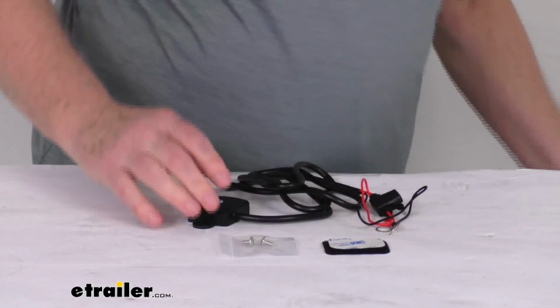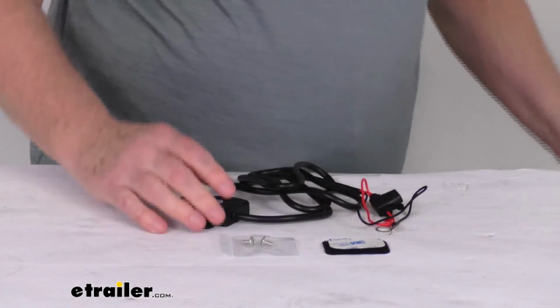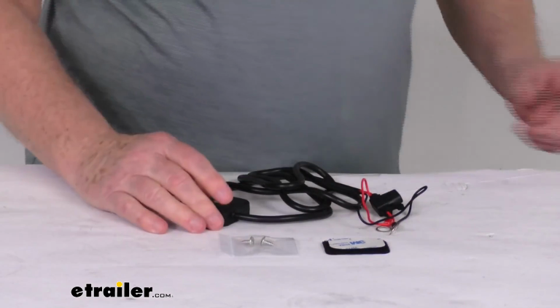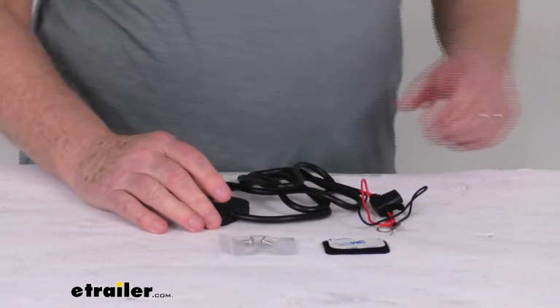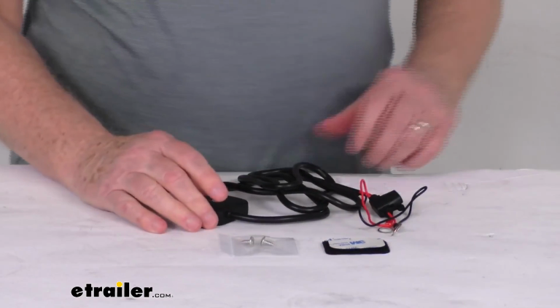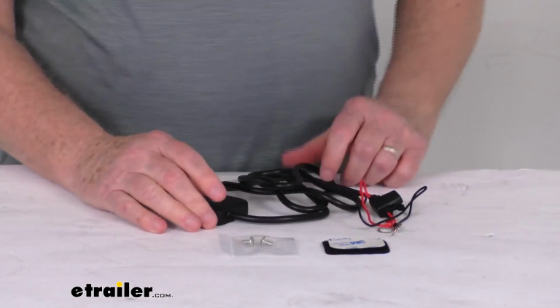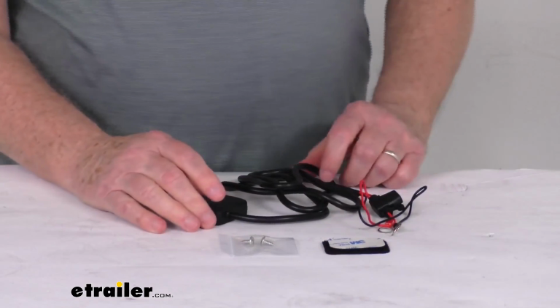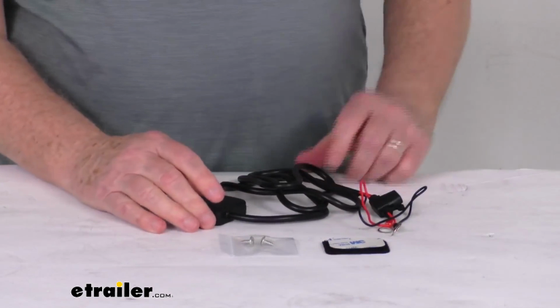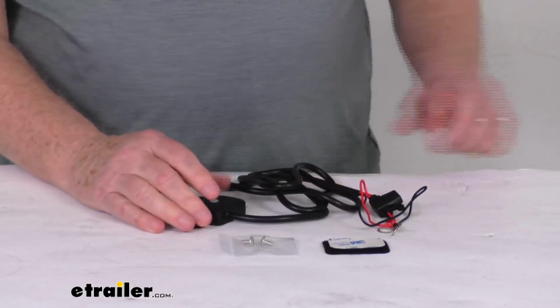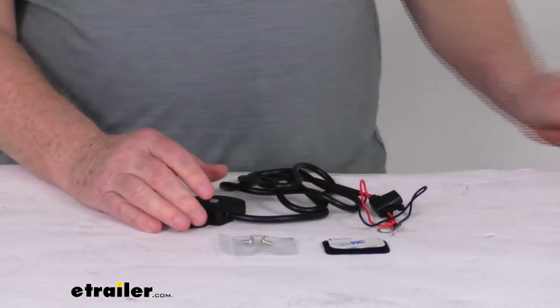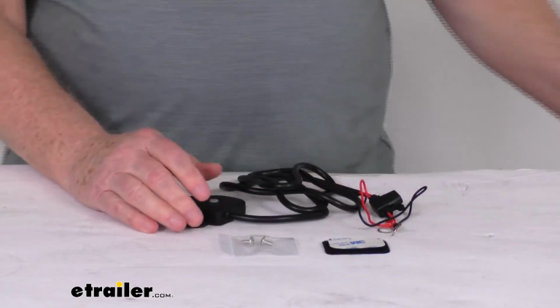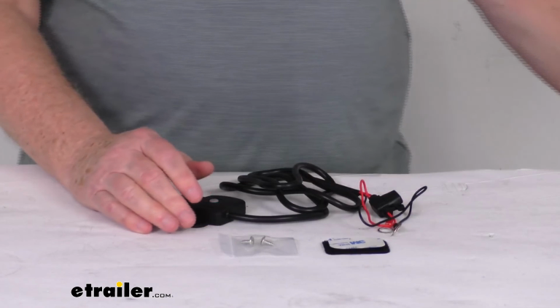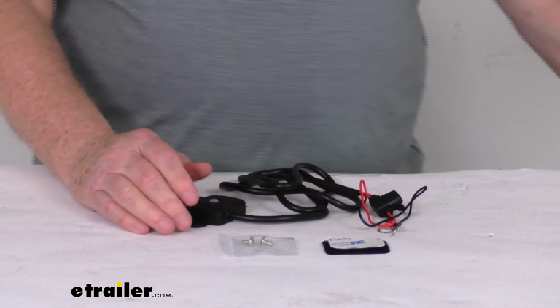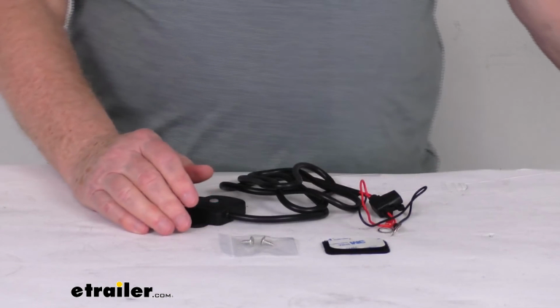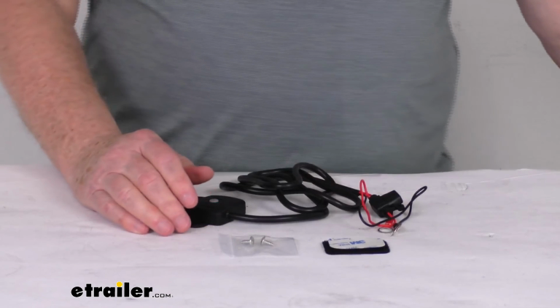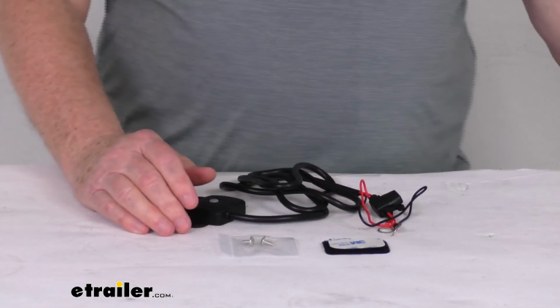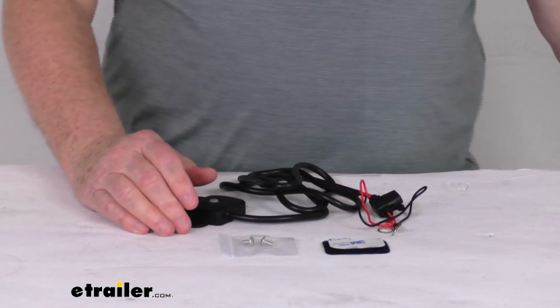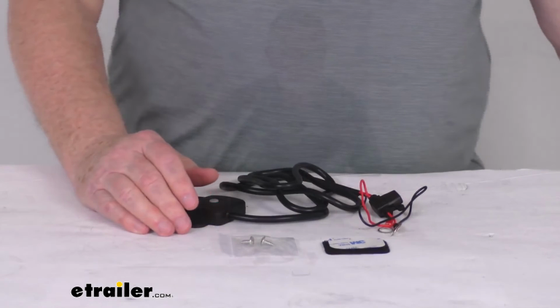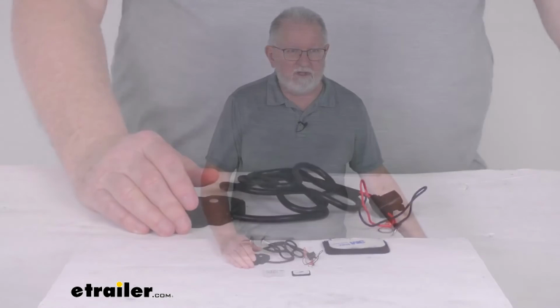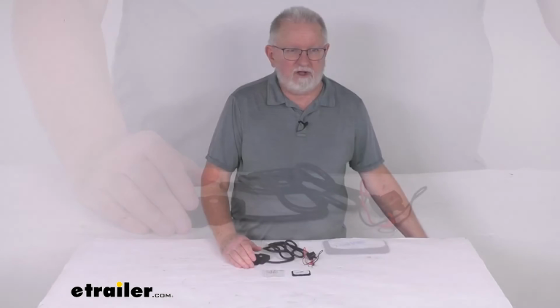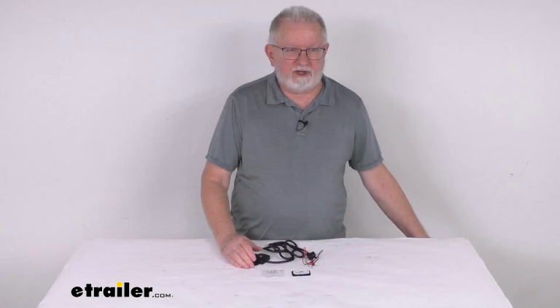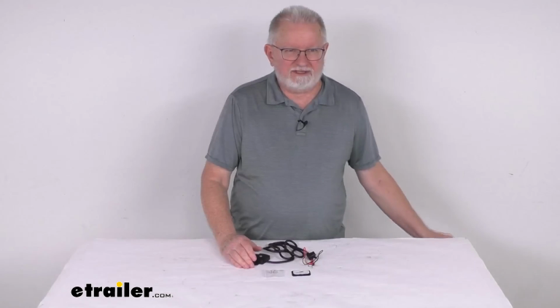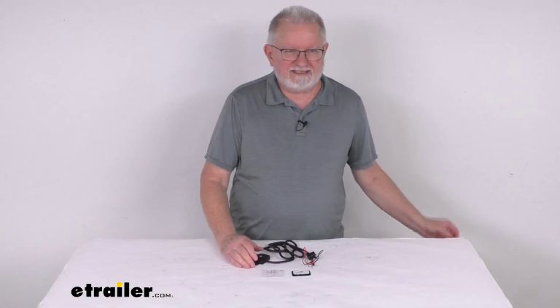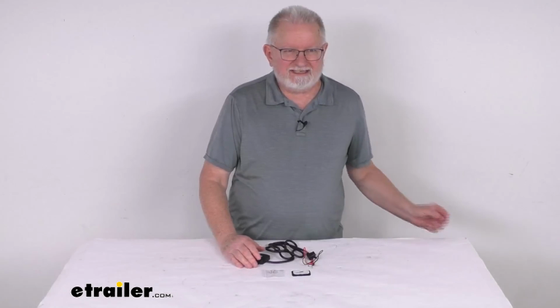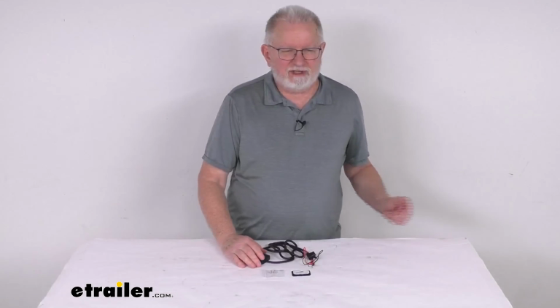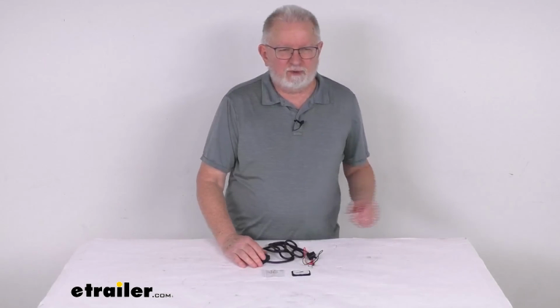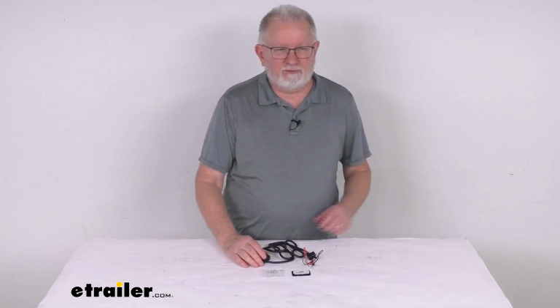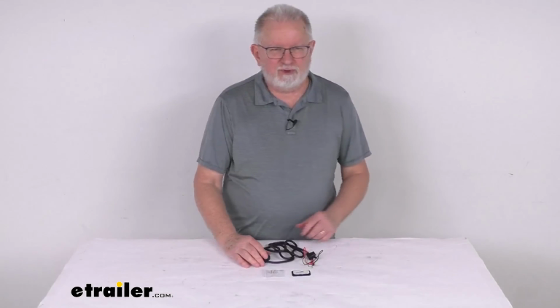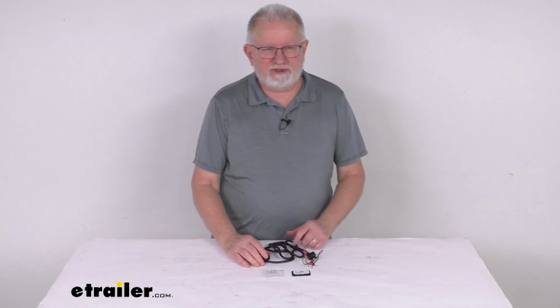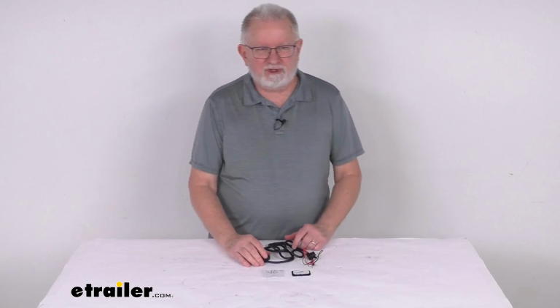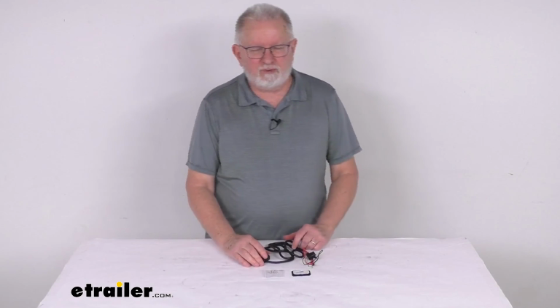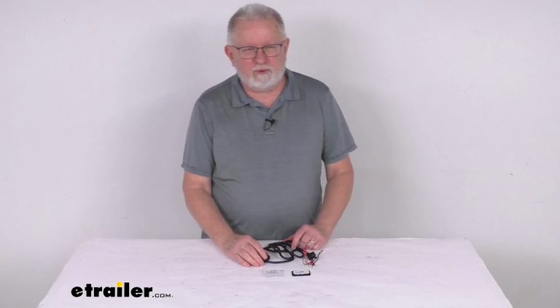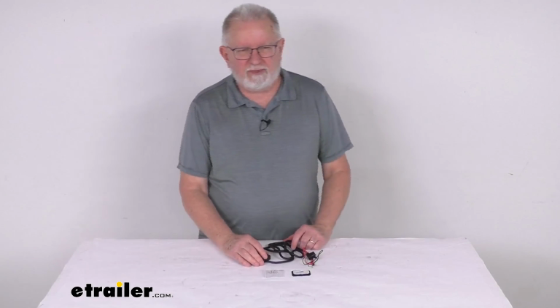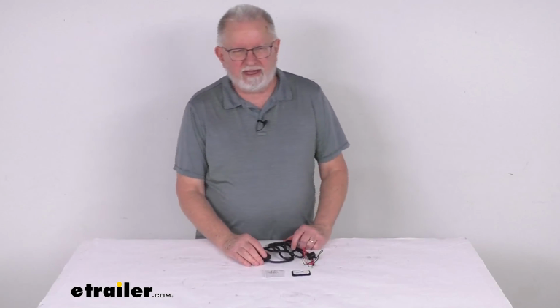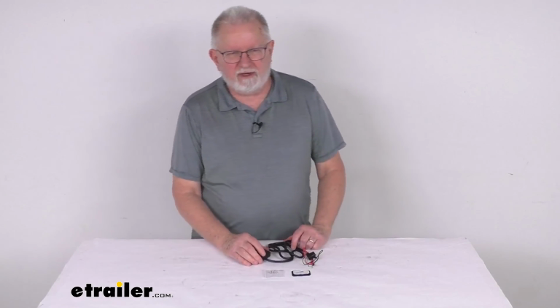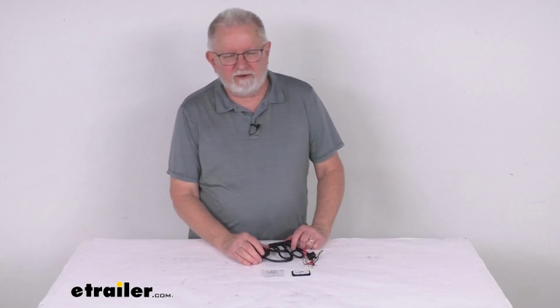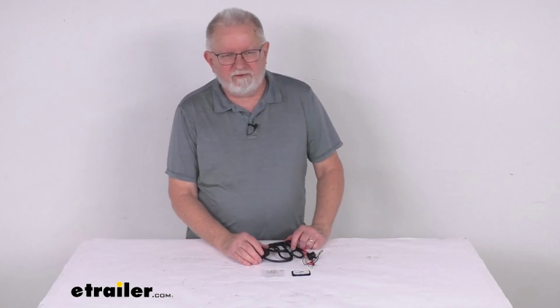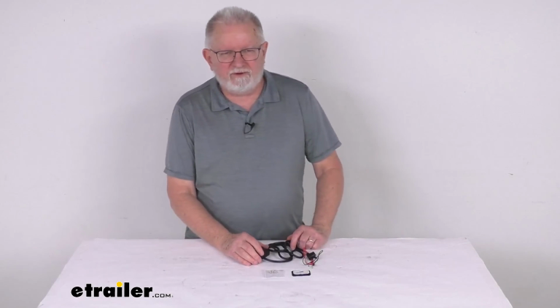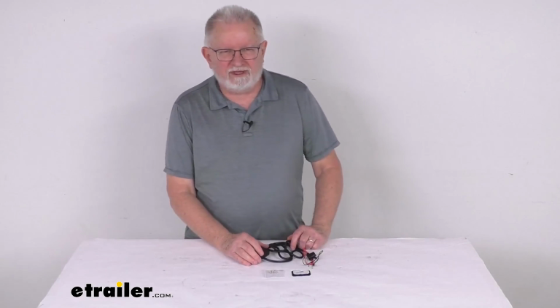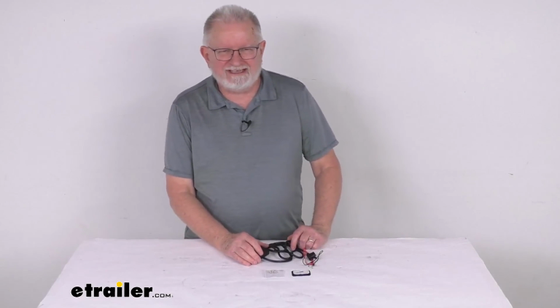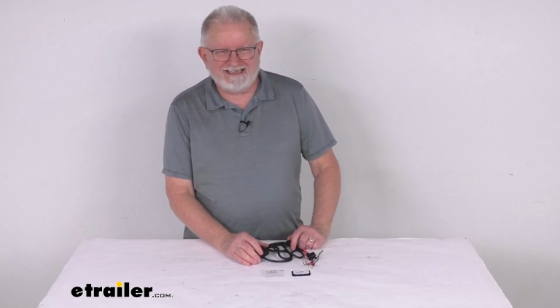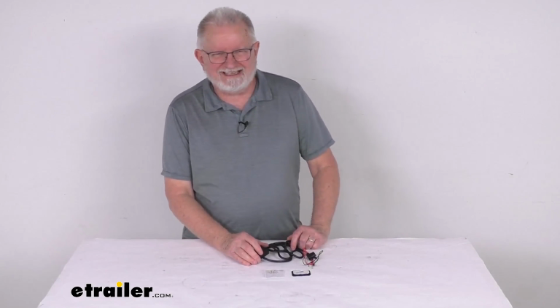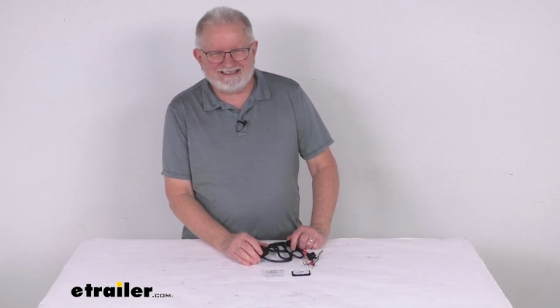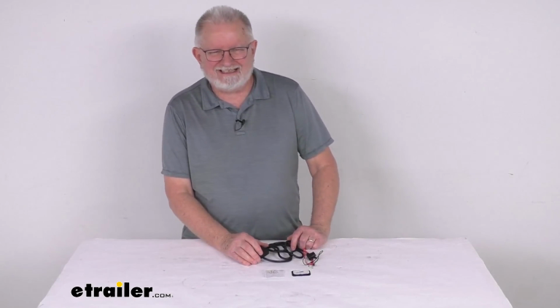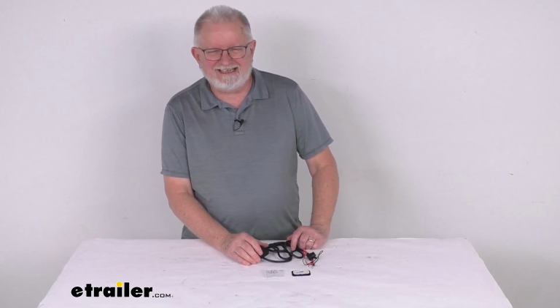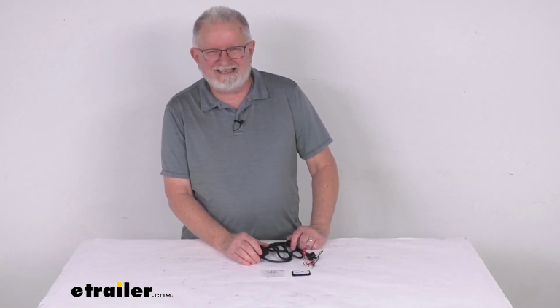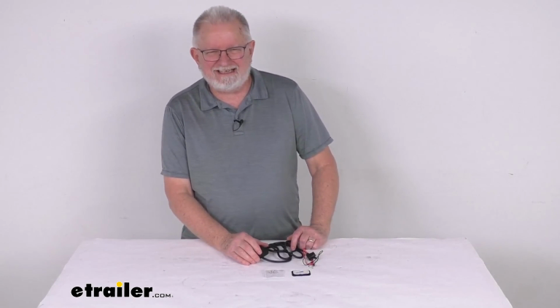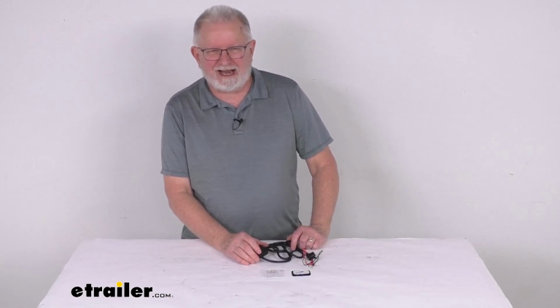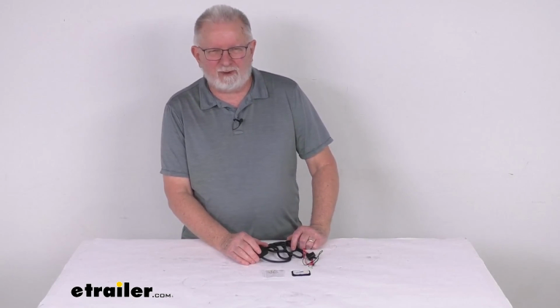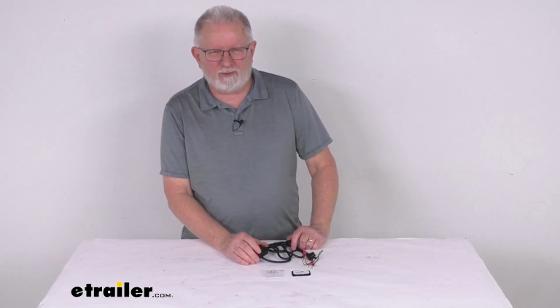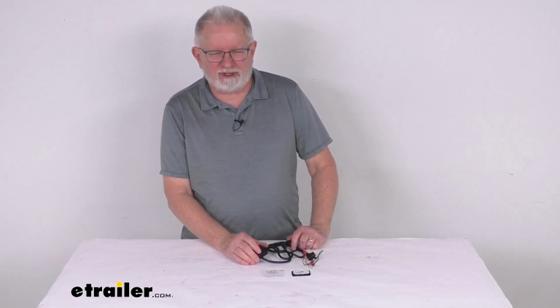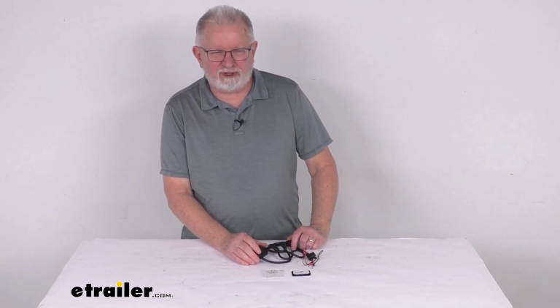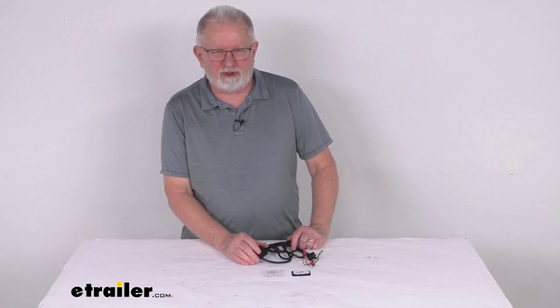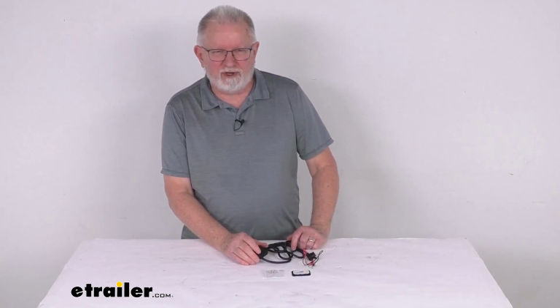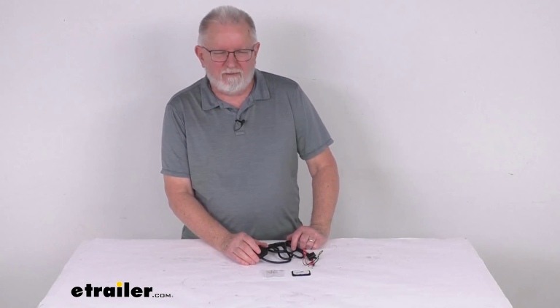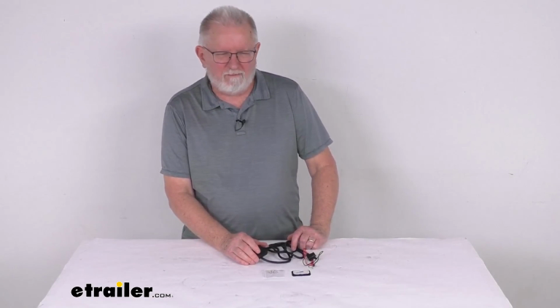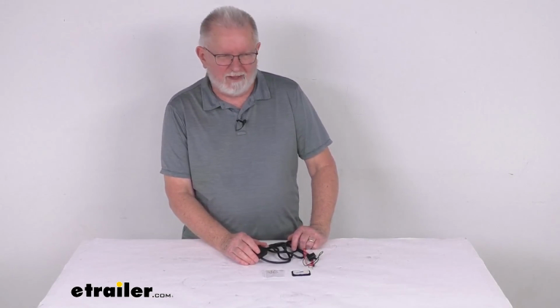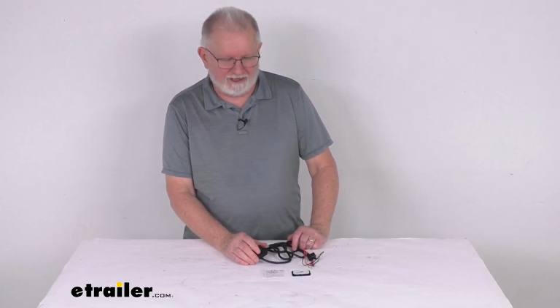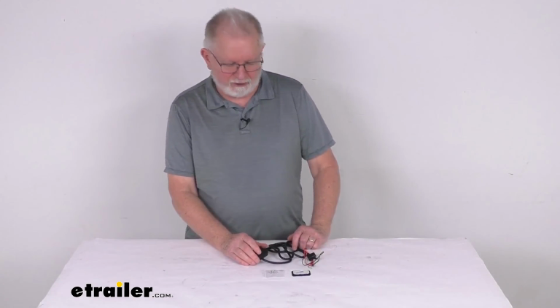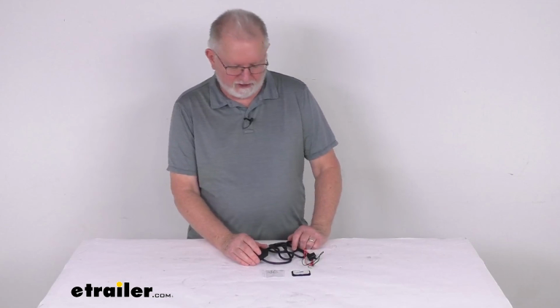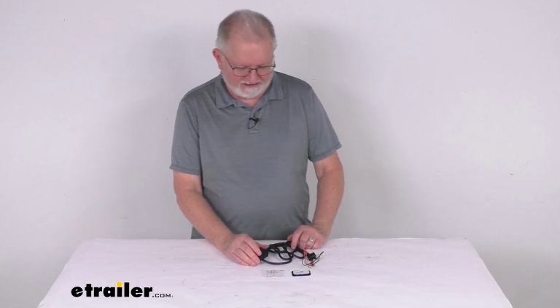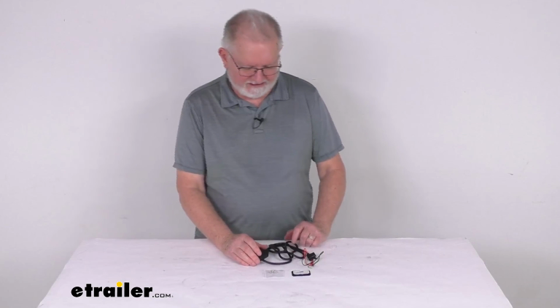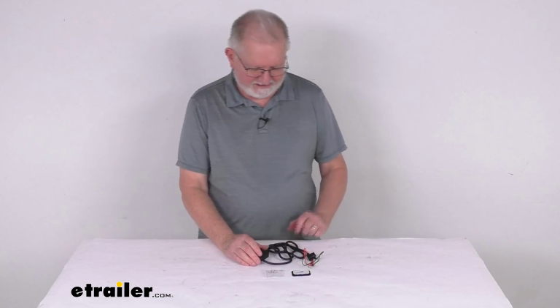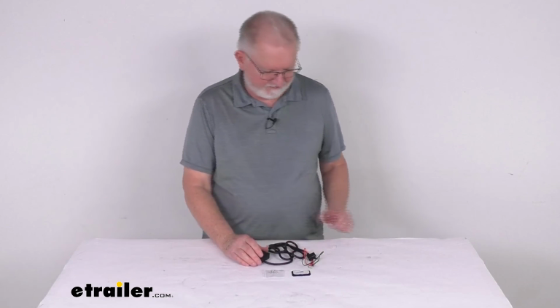But that's going to do it for the review on the signal booster repeater for the TST tire pressure monitoring systems.